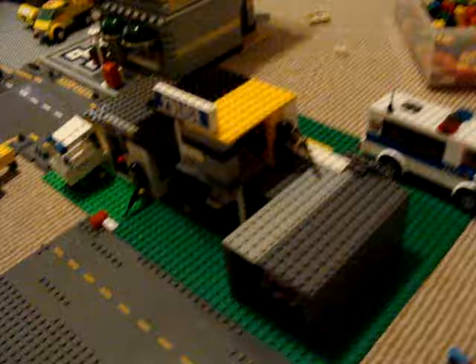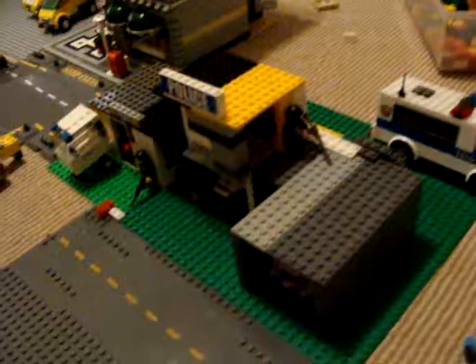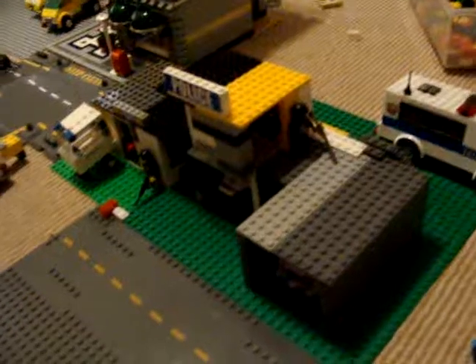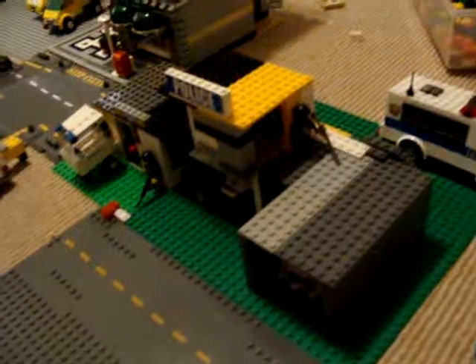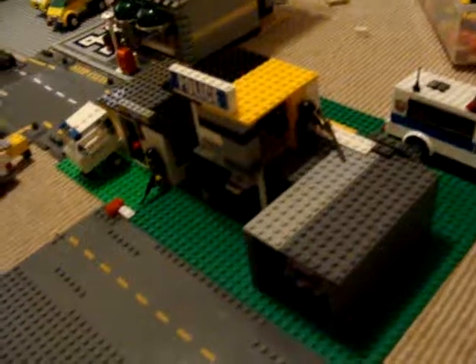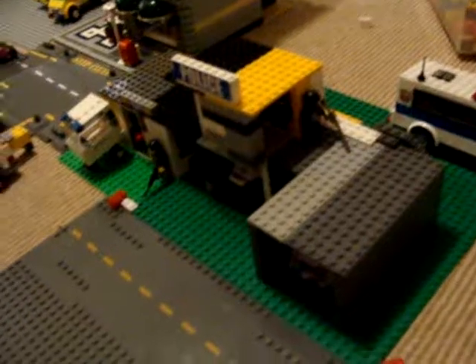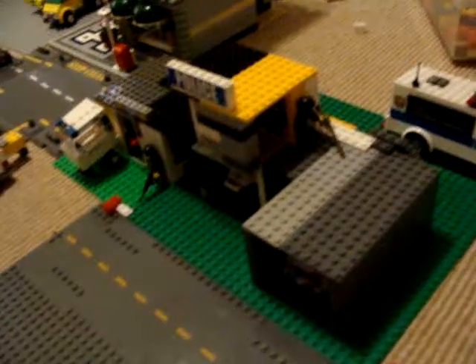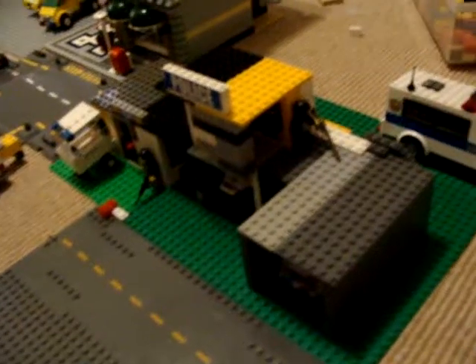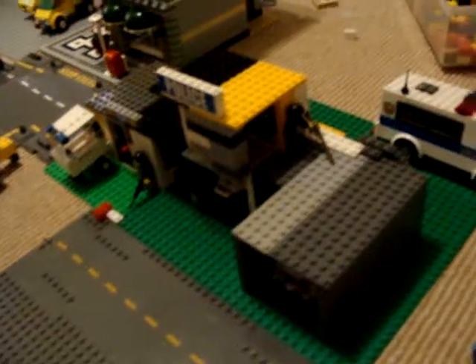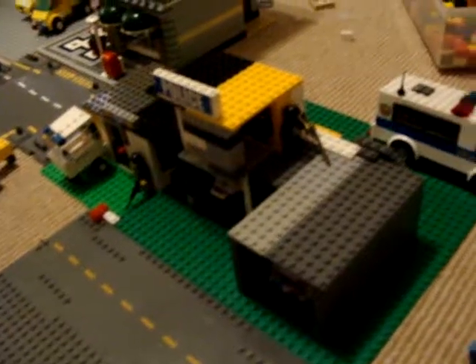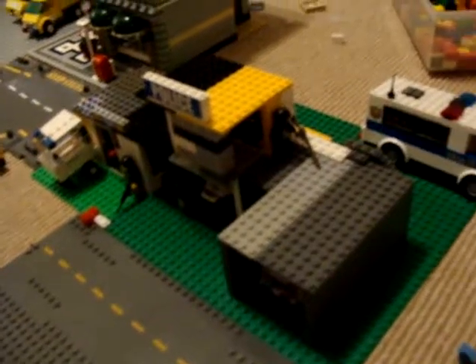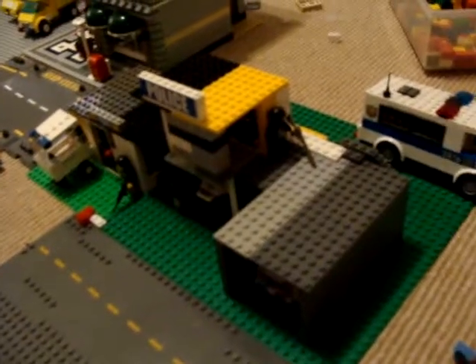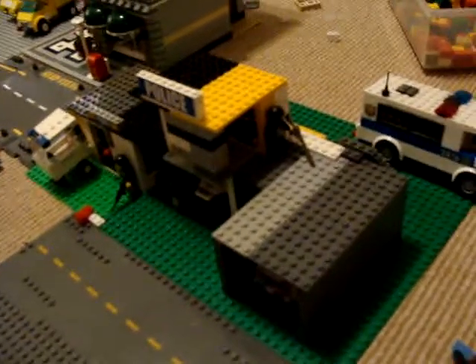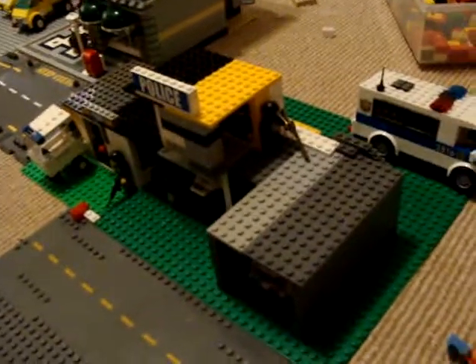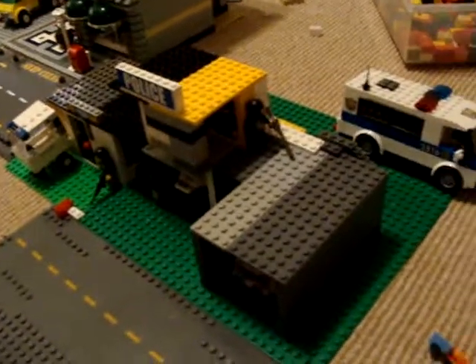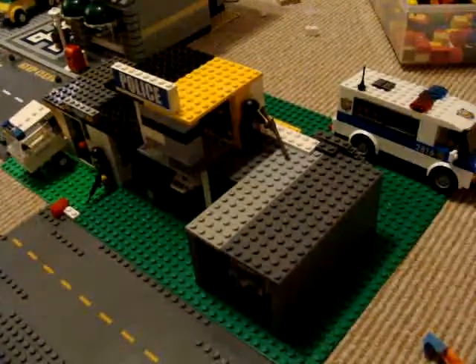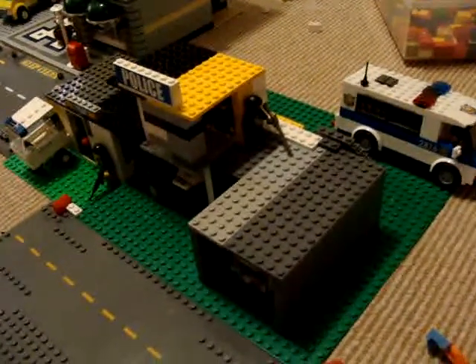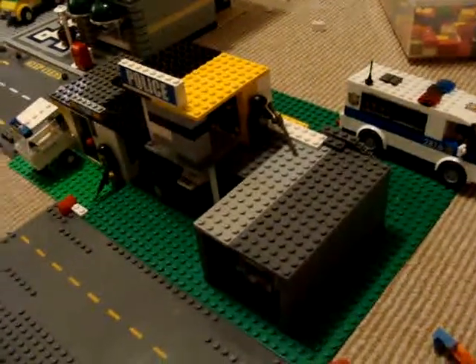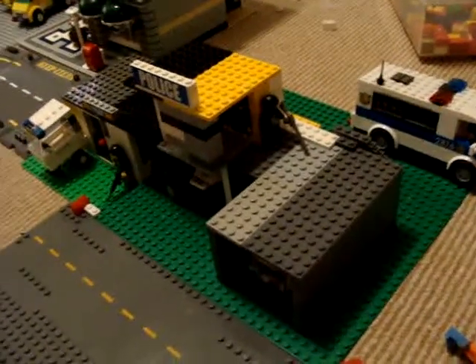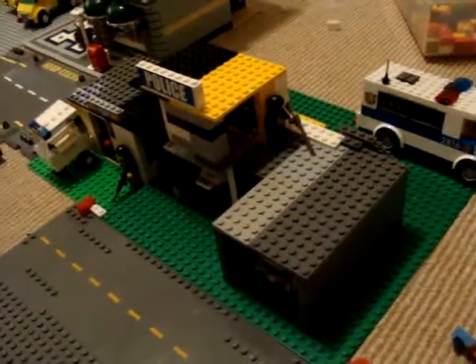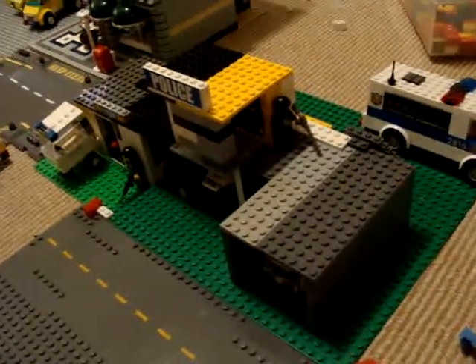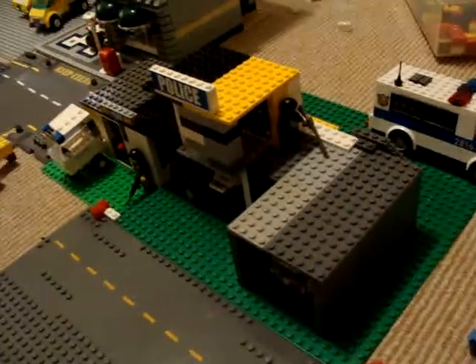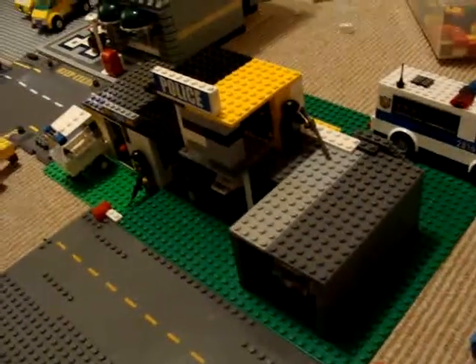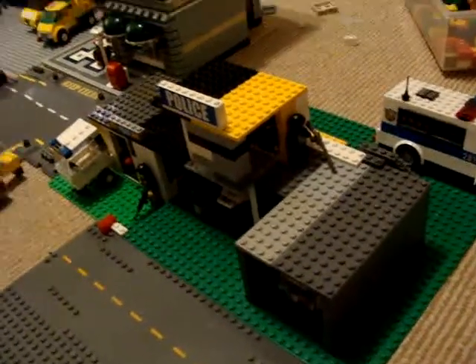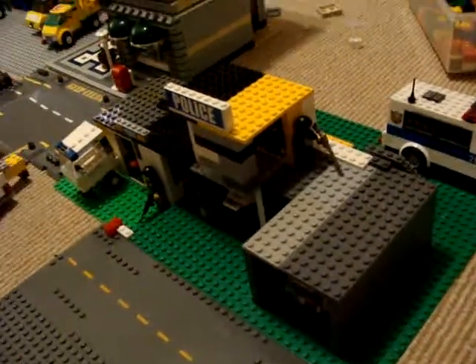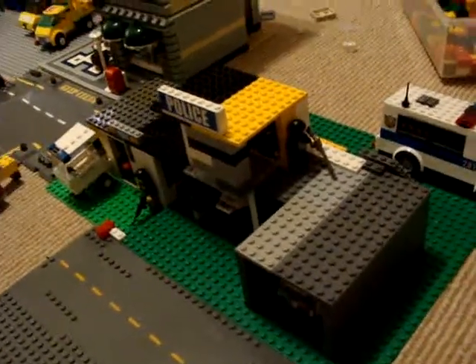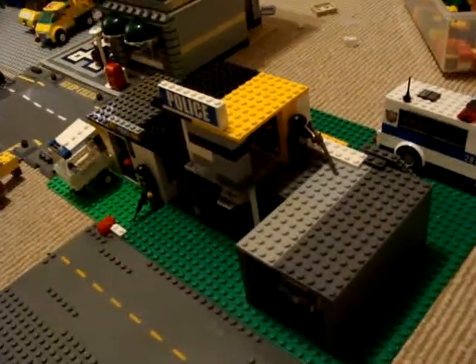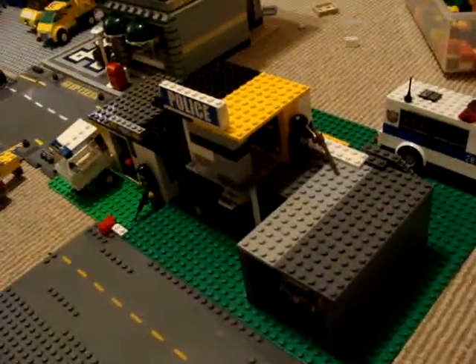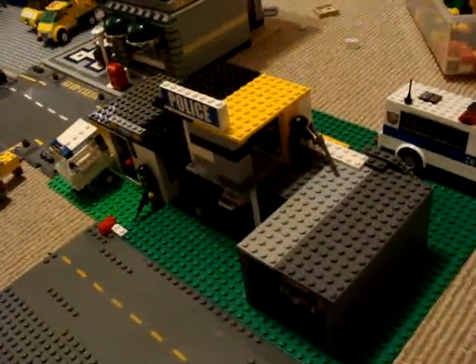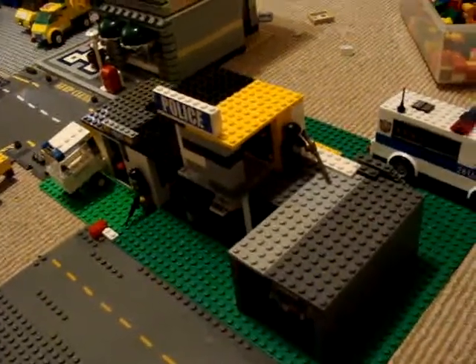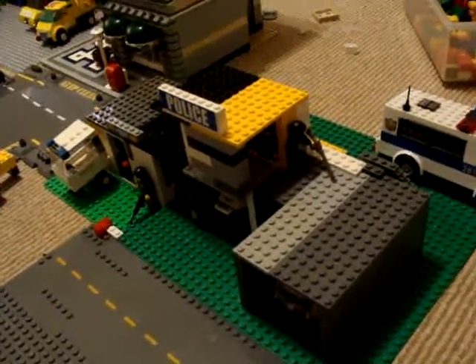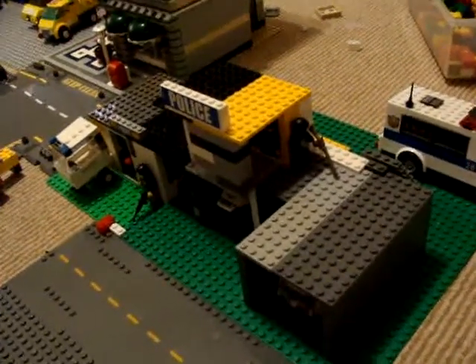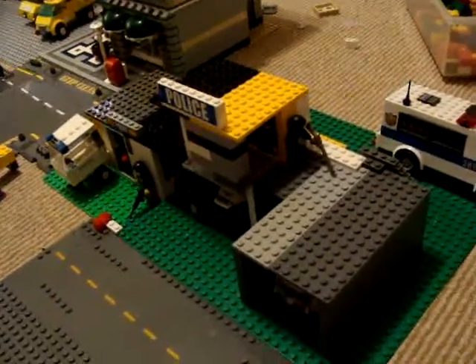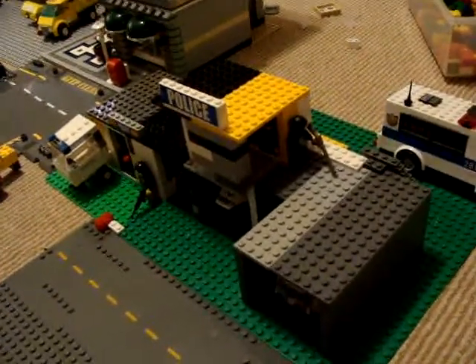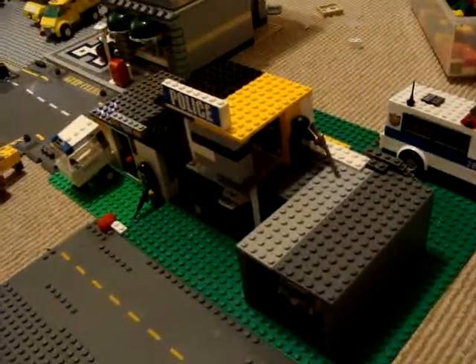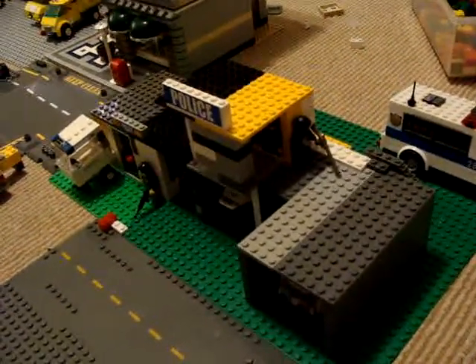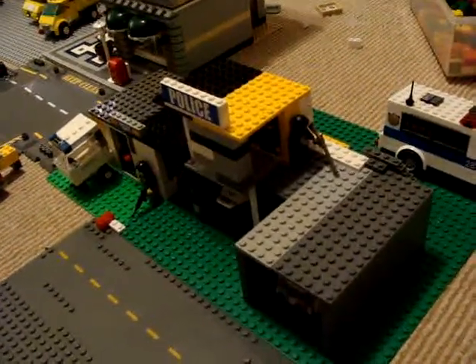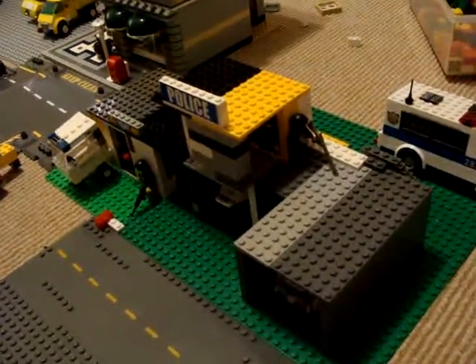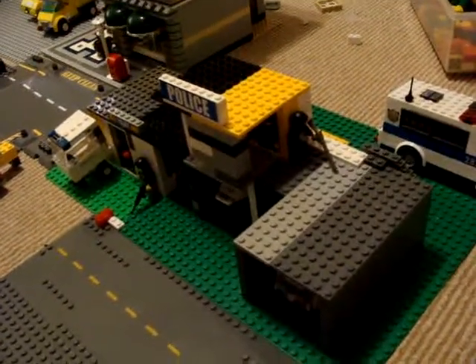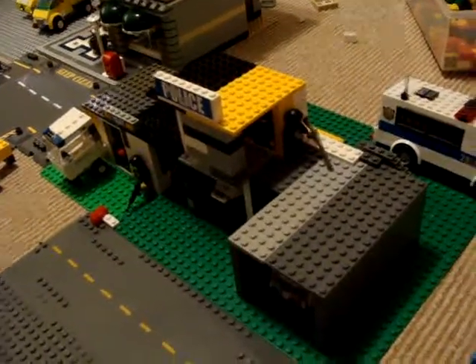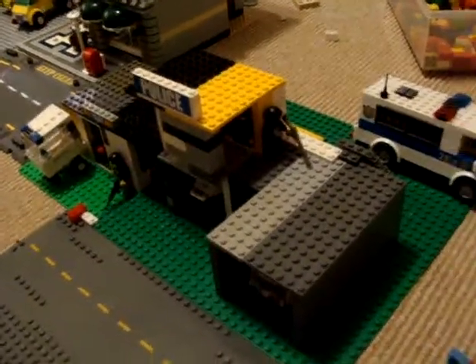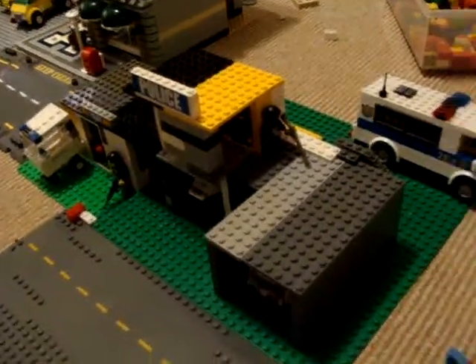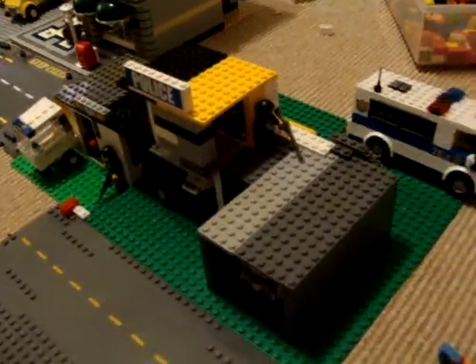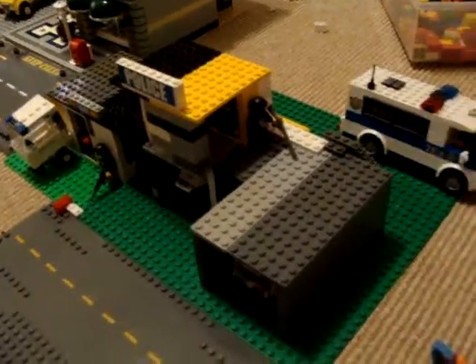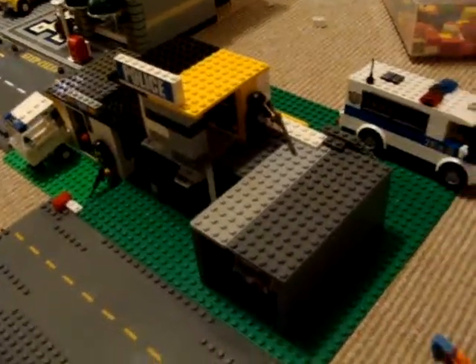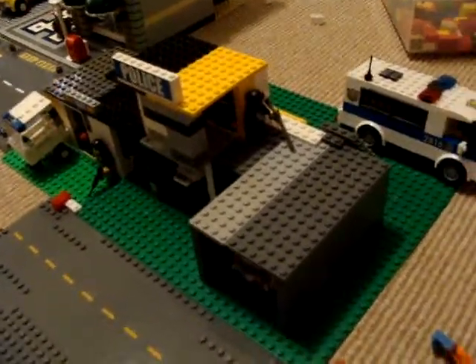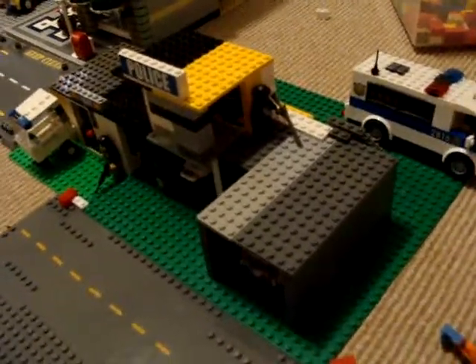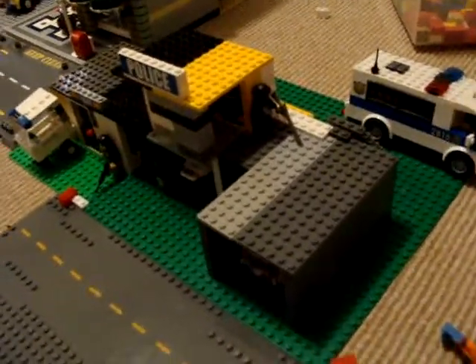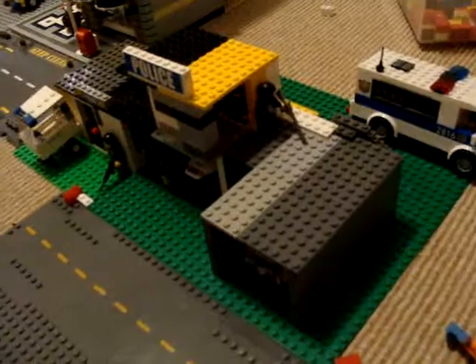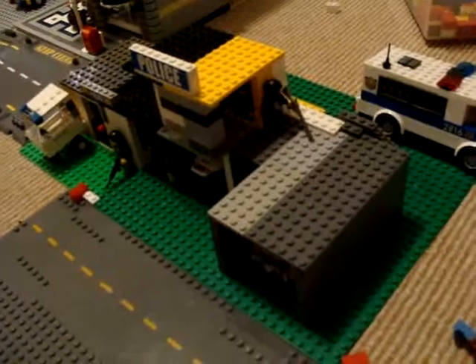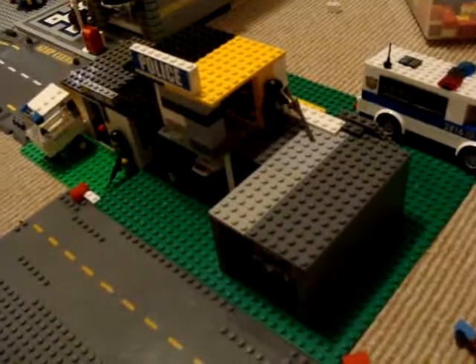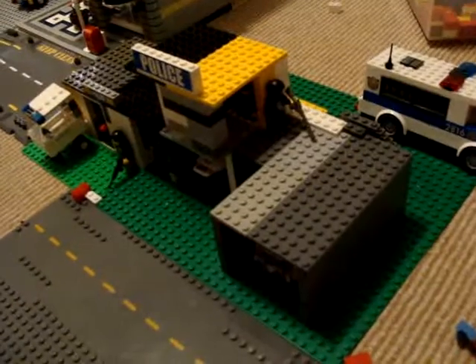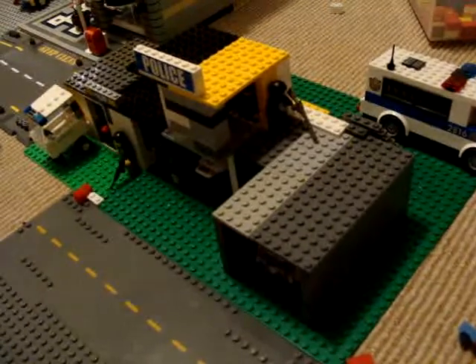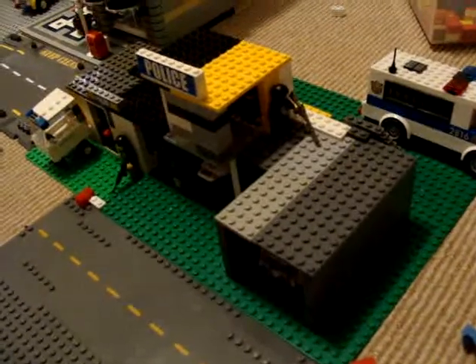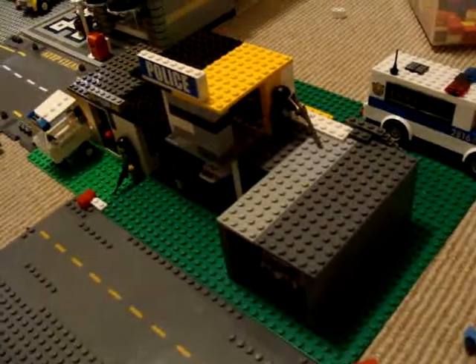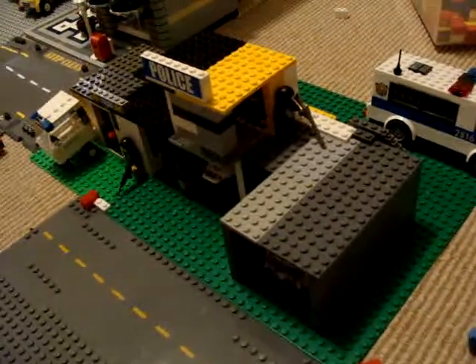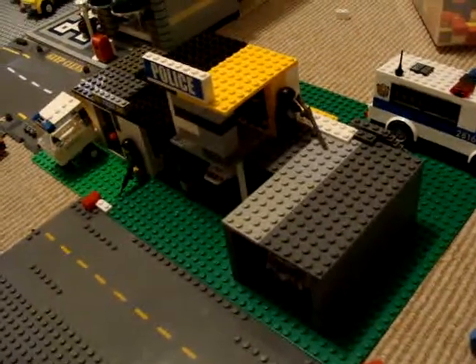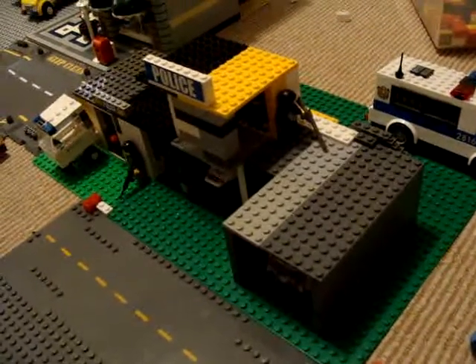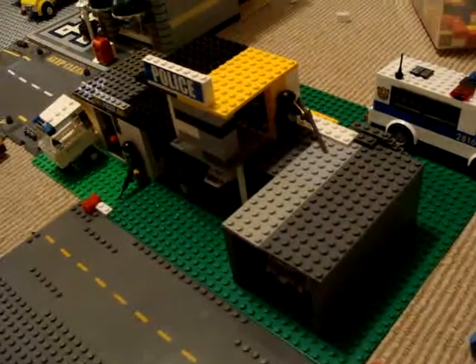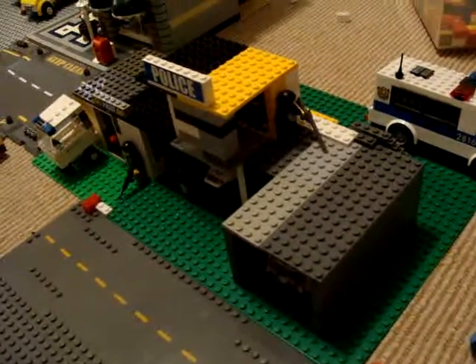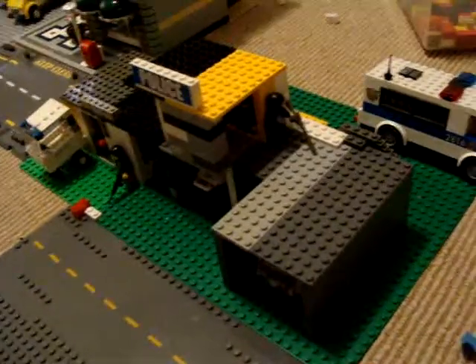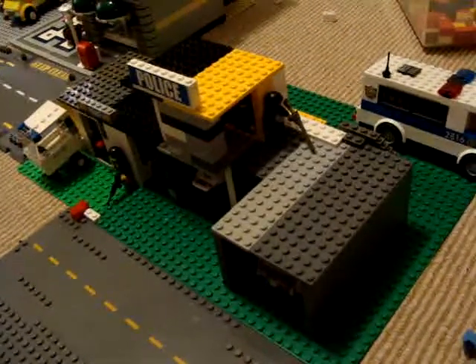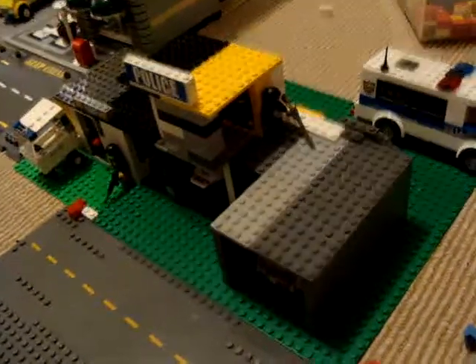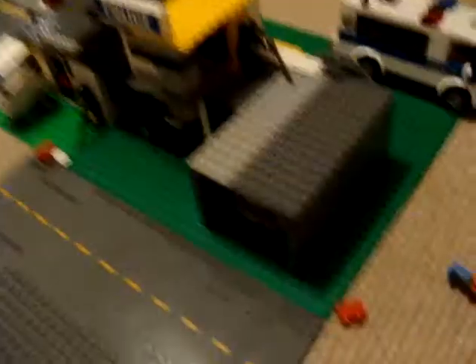Hey guys, it's AwesomeLegoMan123. I'm going to be showing you my custom Lego Police Station.